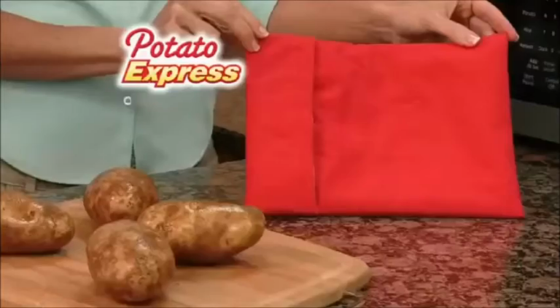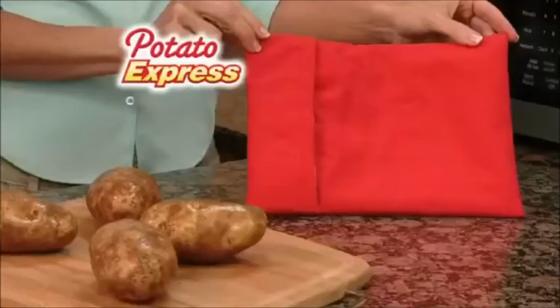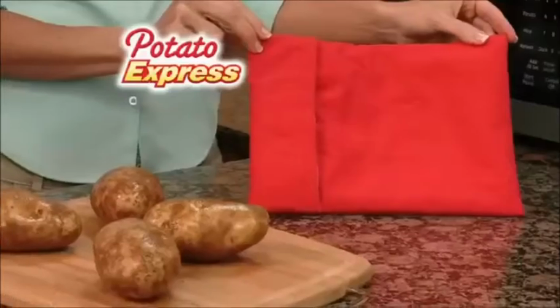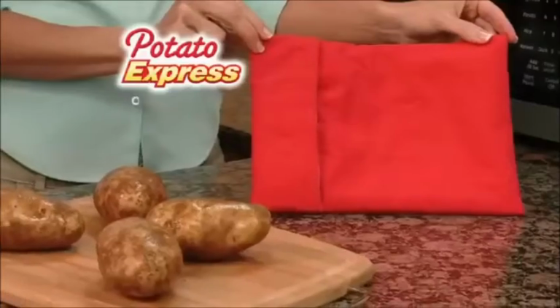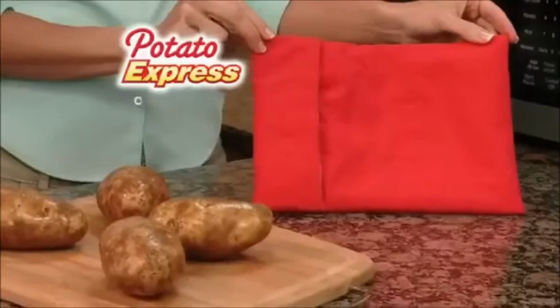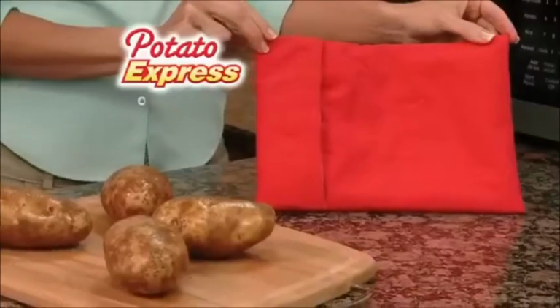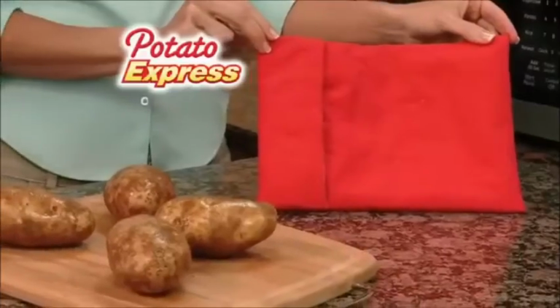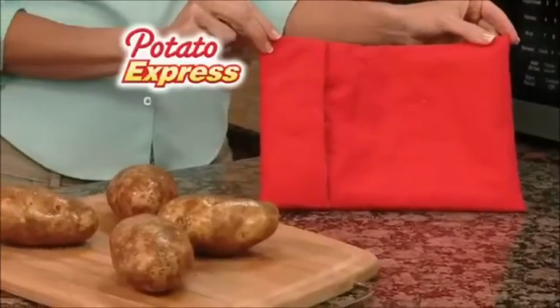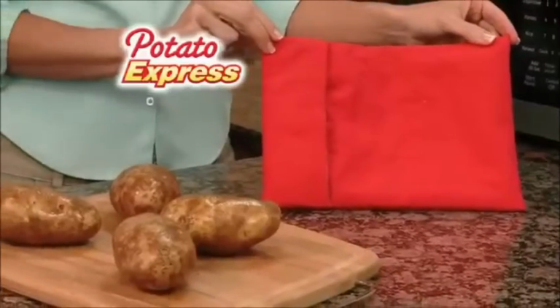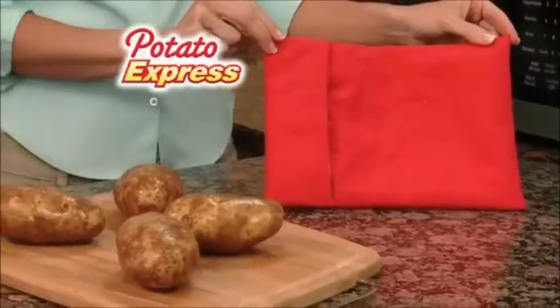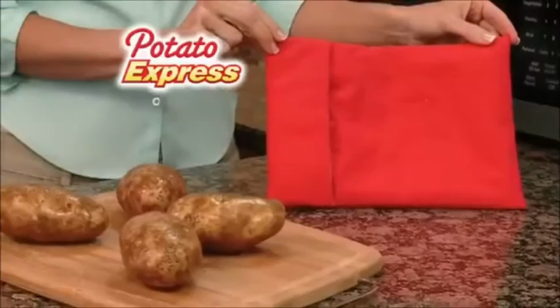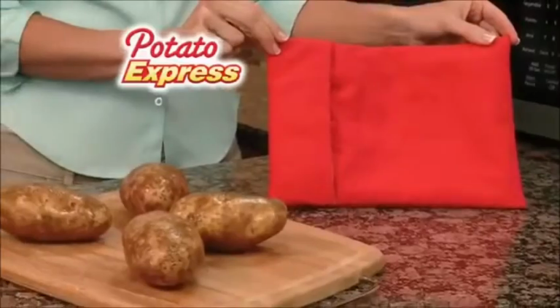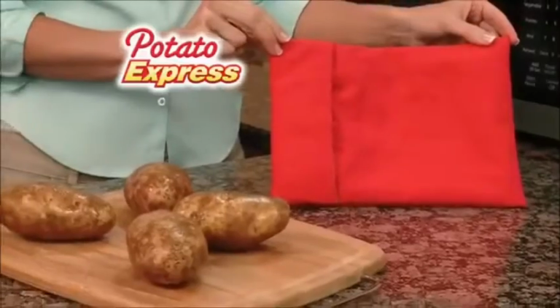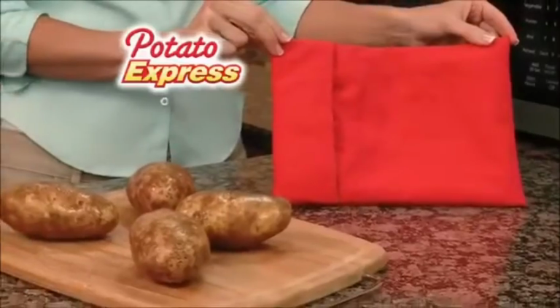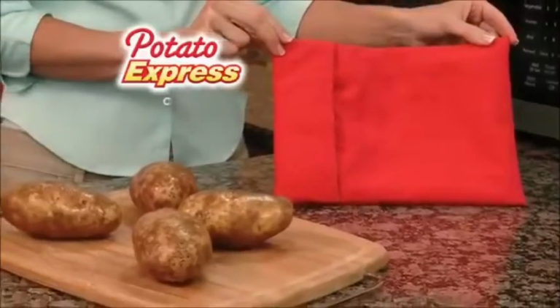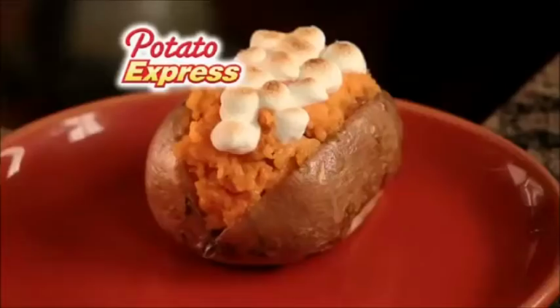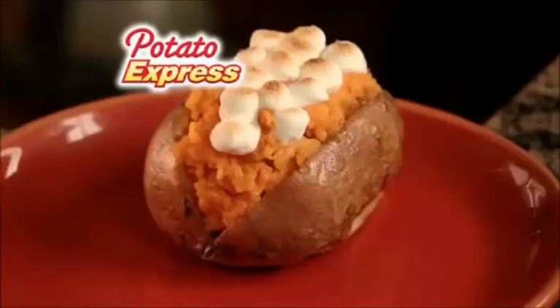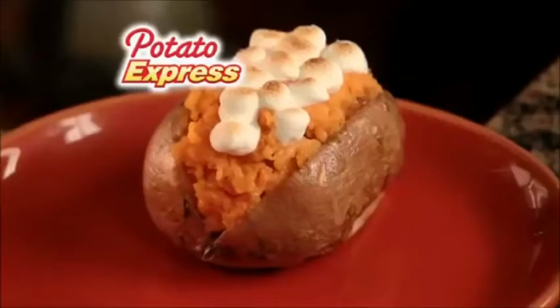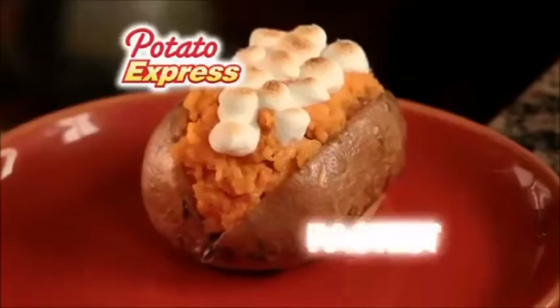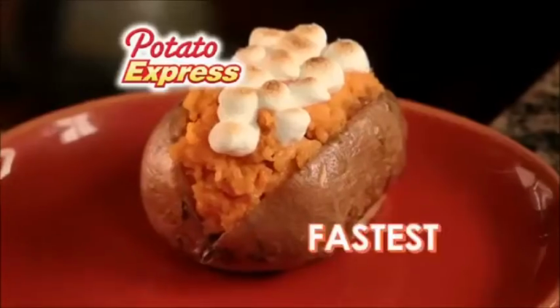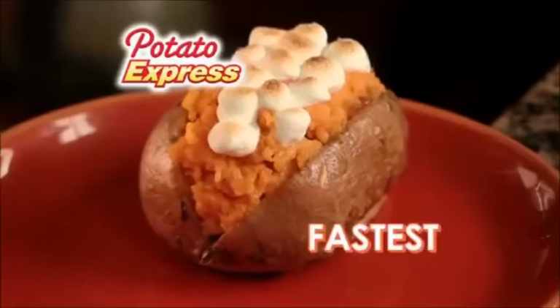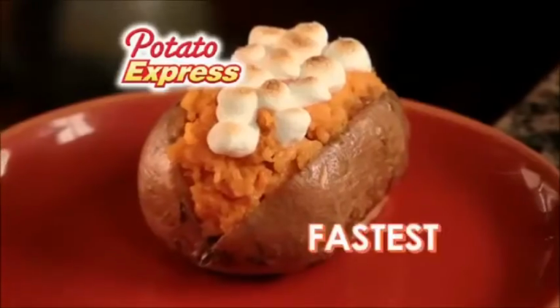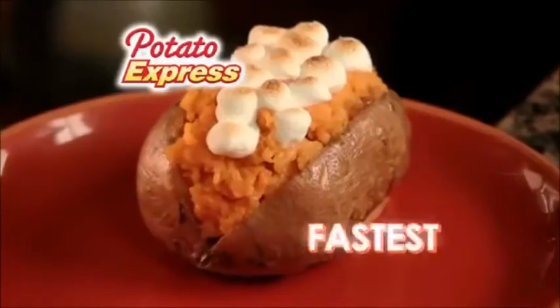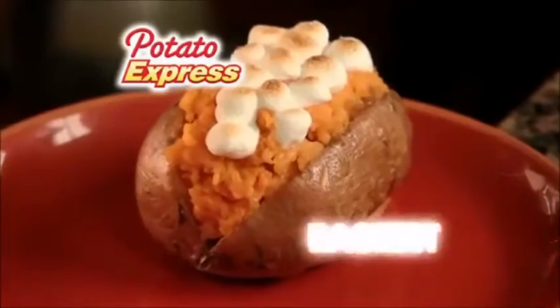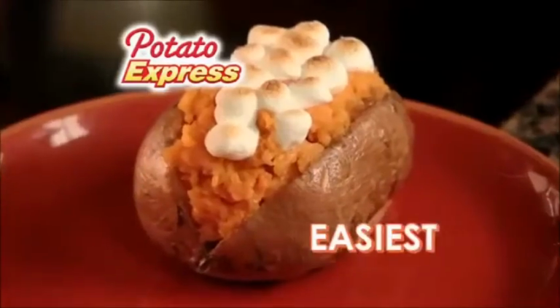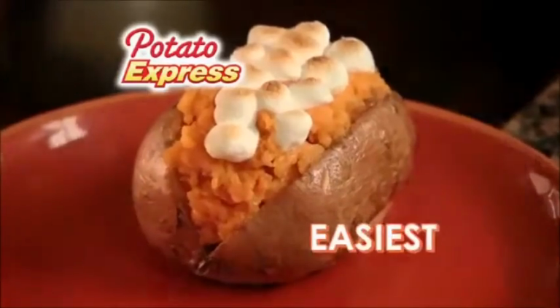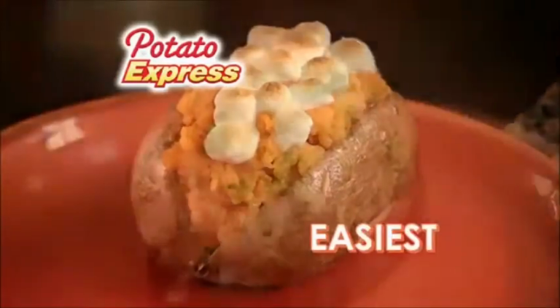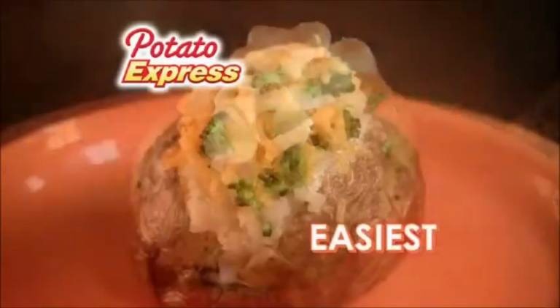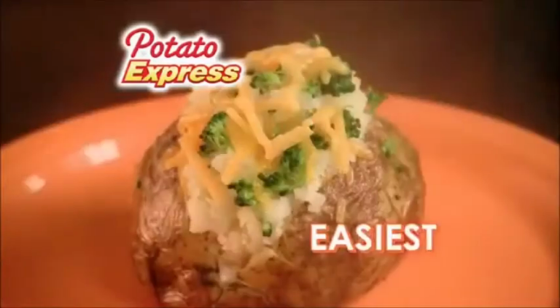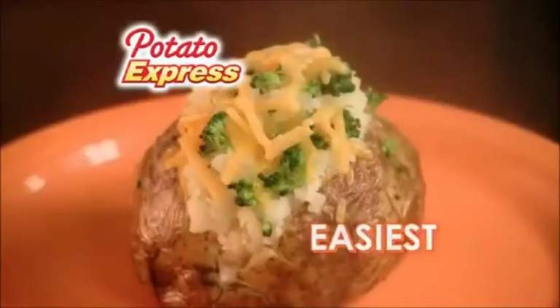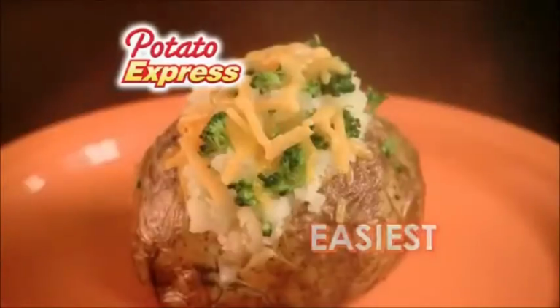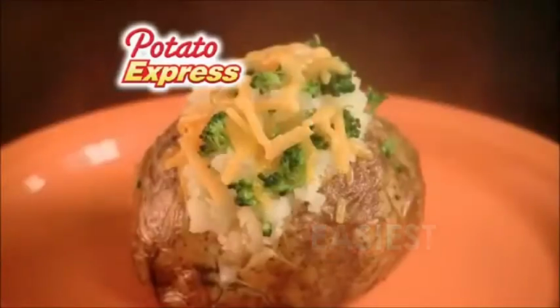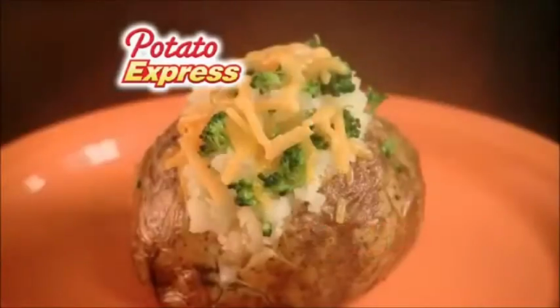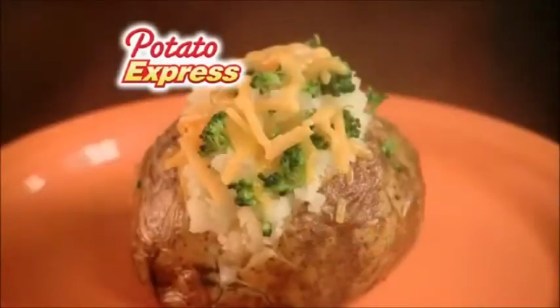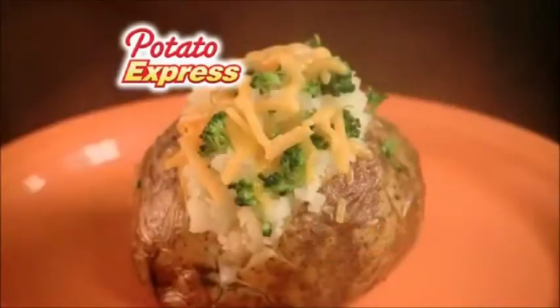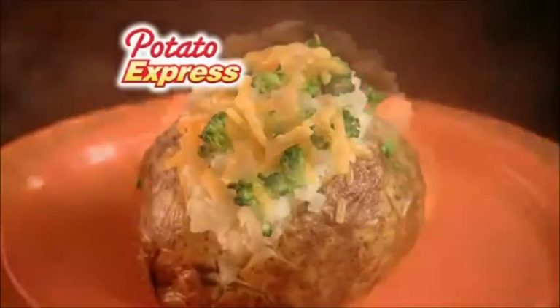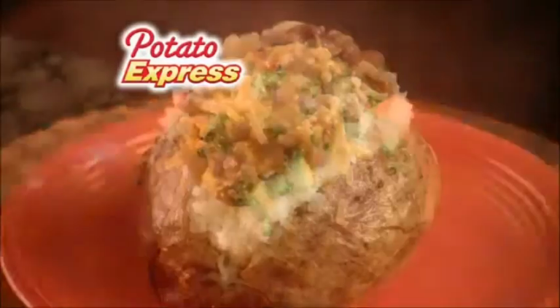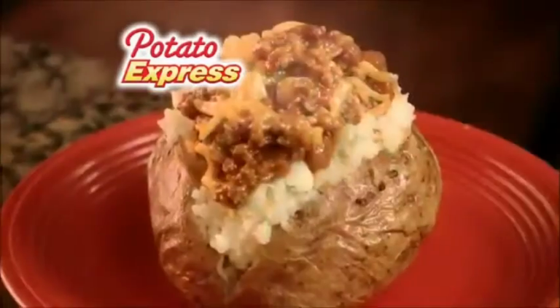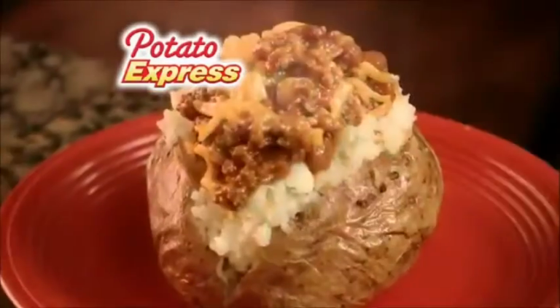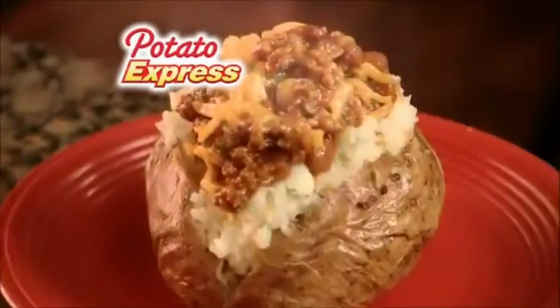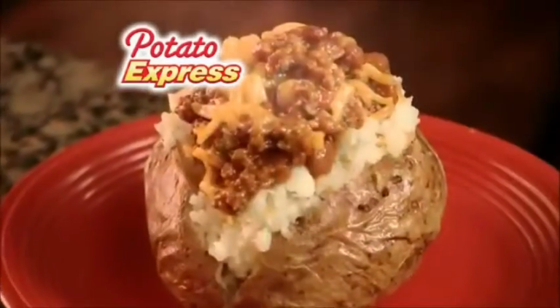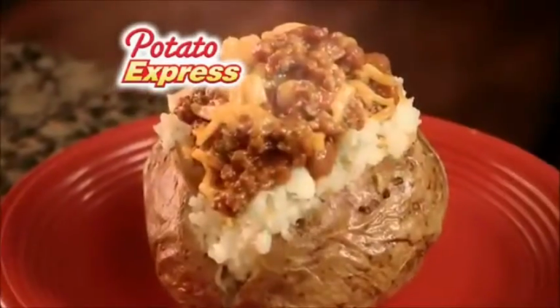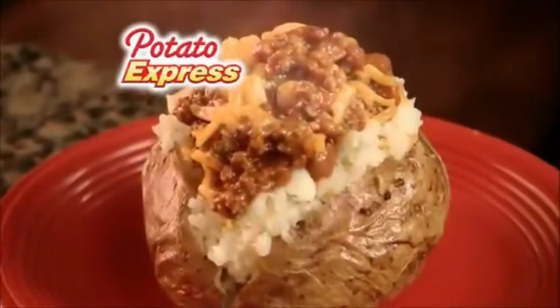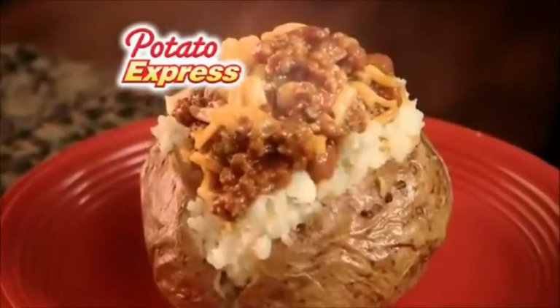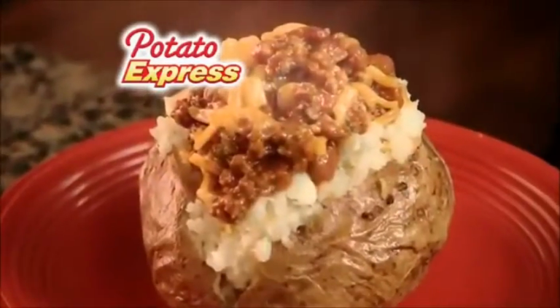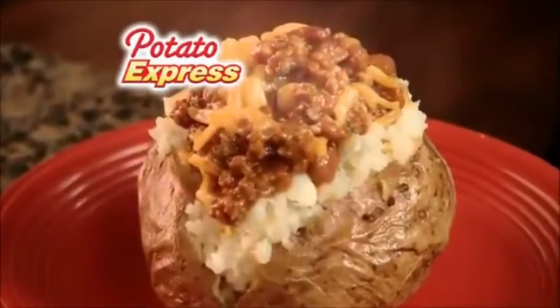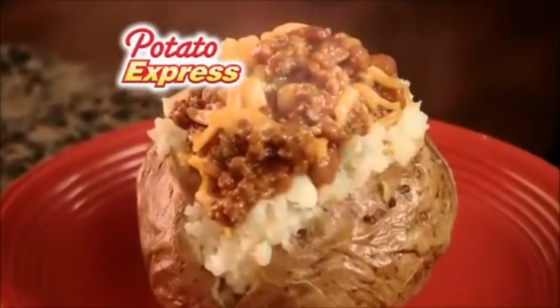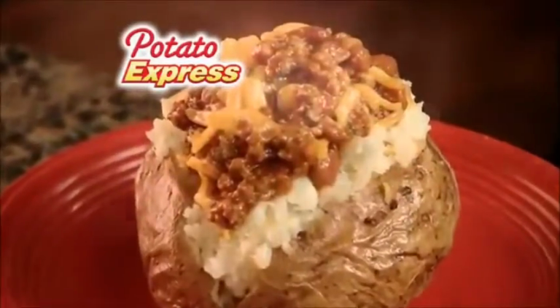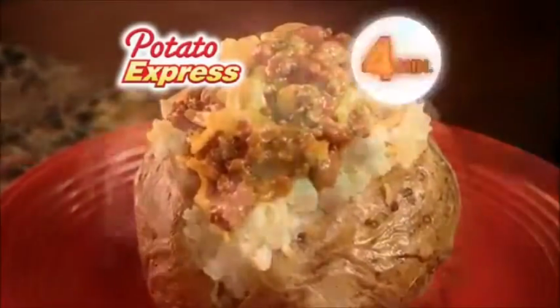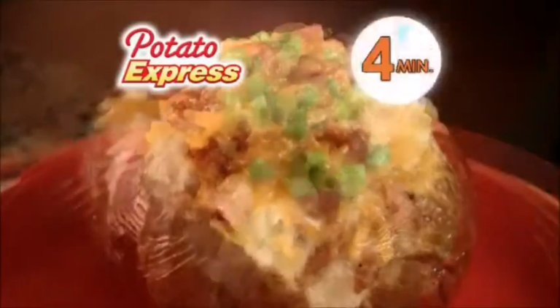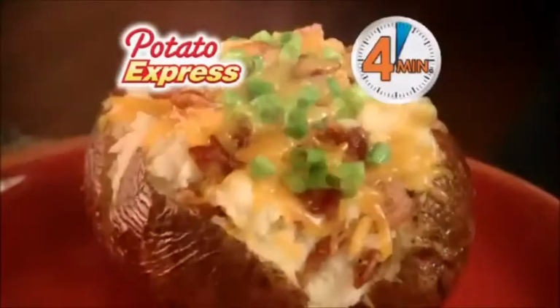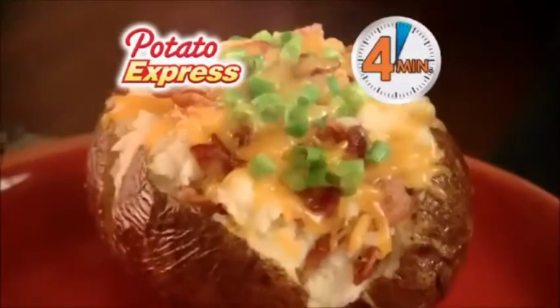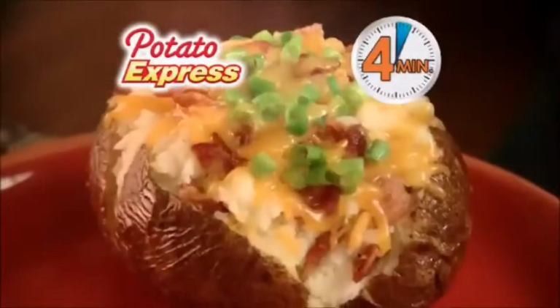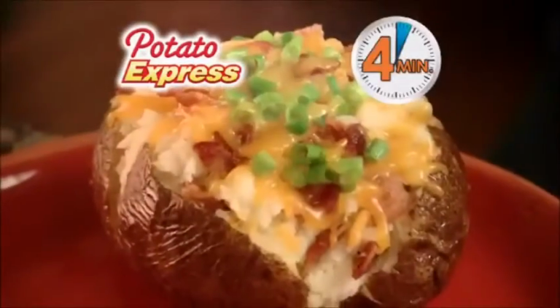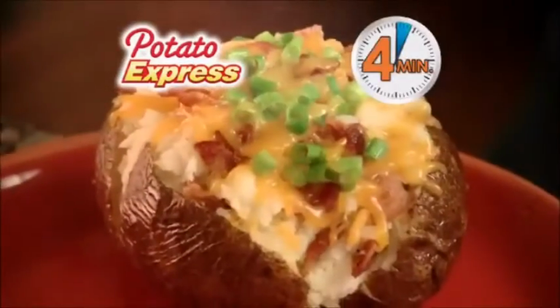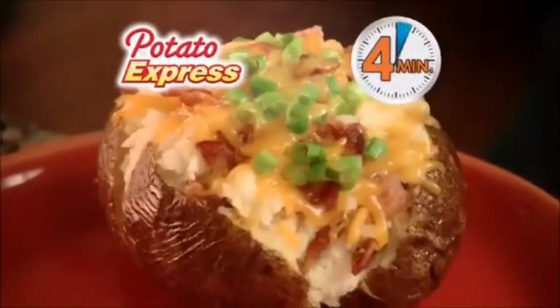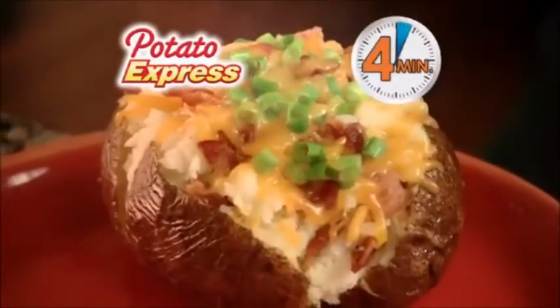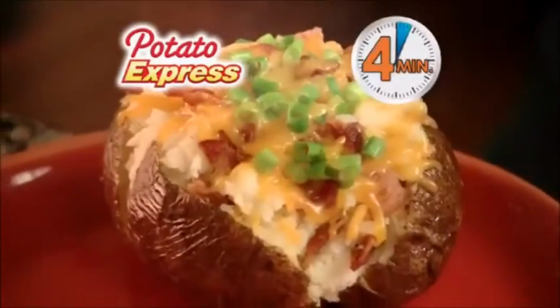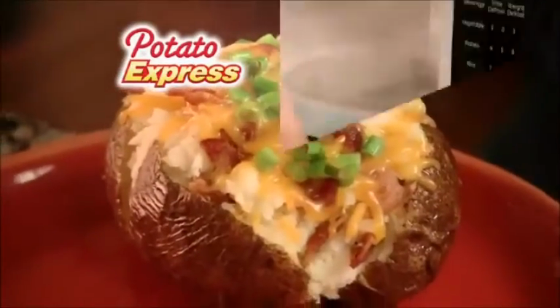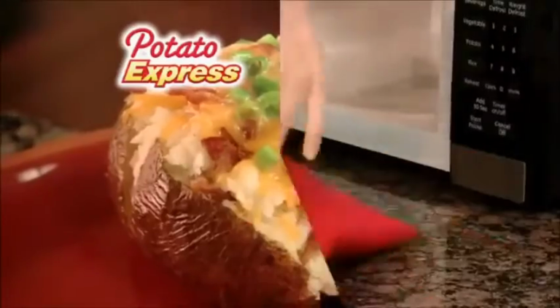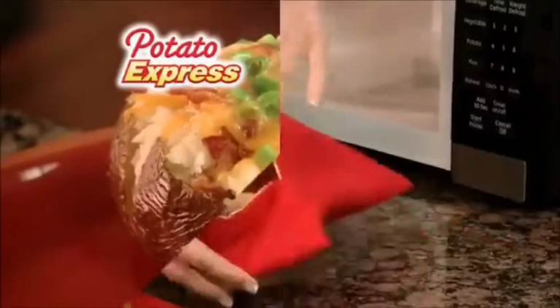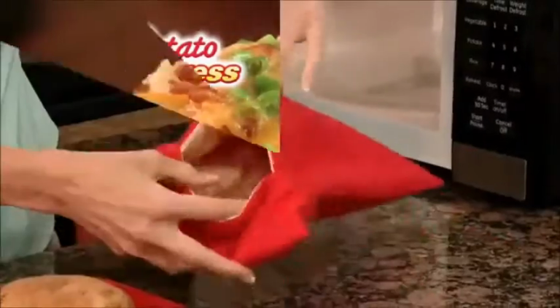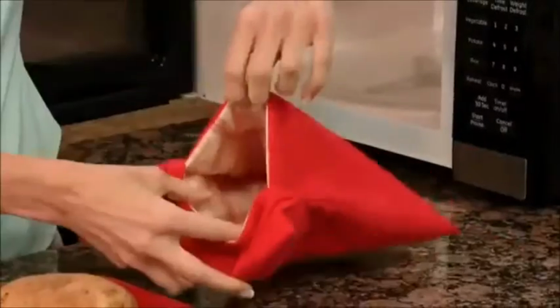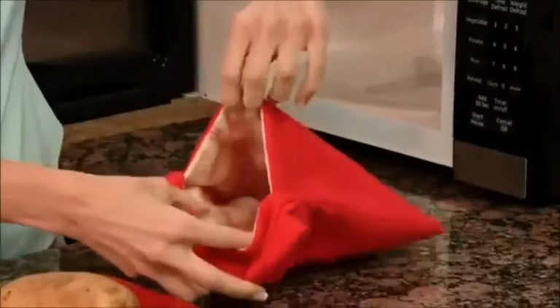Introducing Potato Express — the fastest, easiest way to cook perfect baked potatoes in just 4 minutes. Watch.